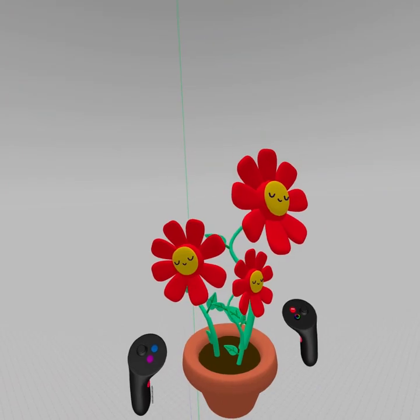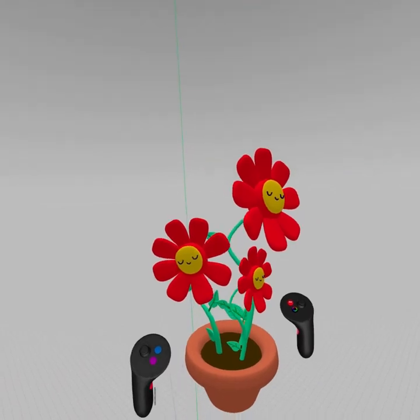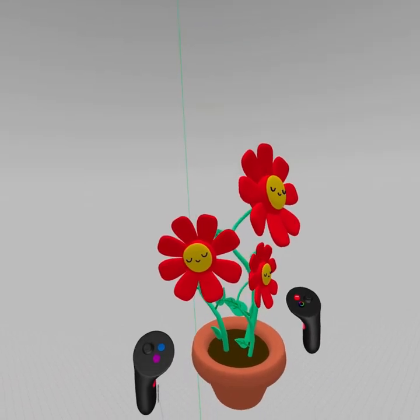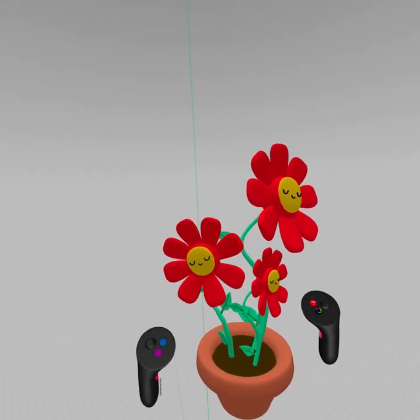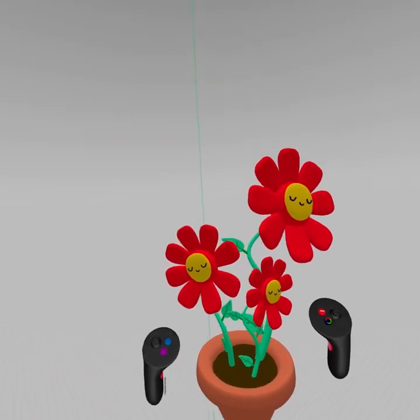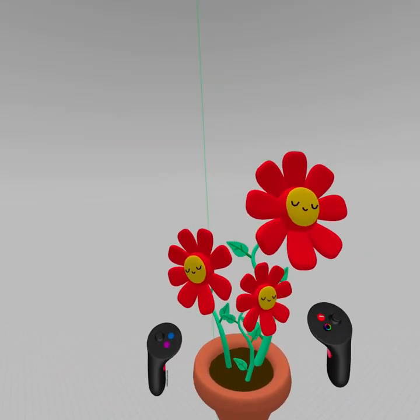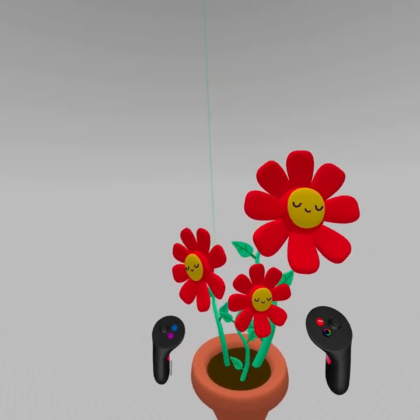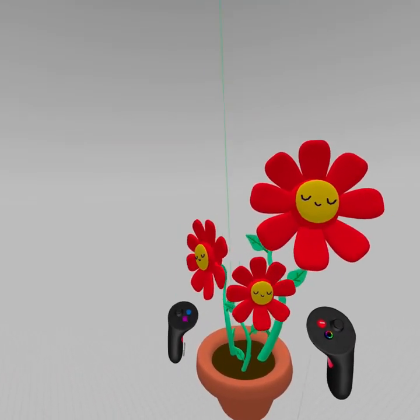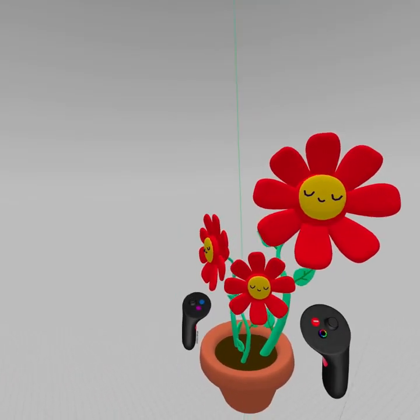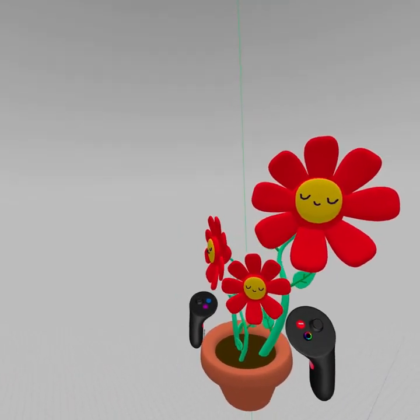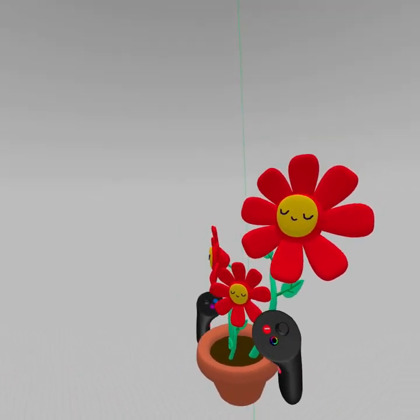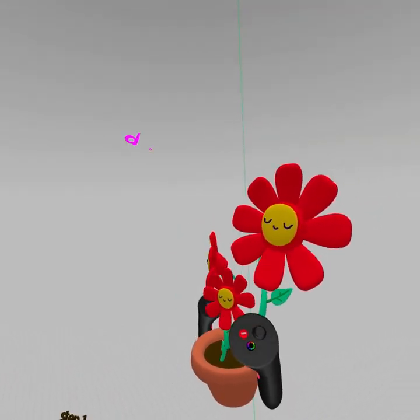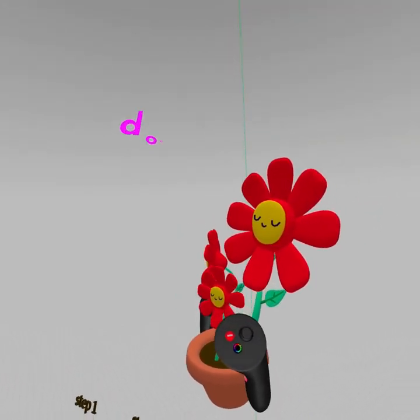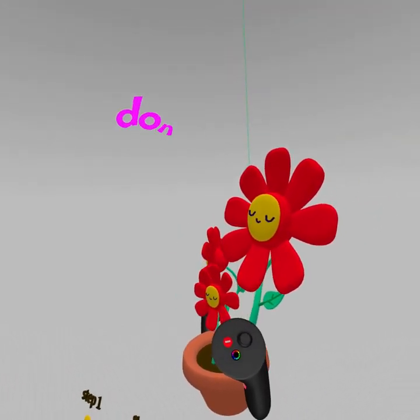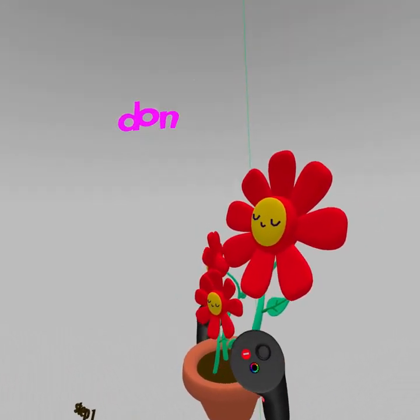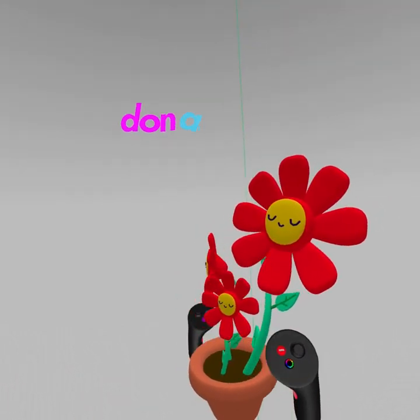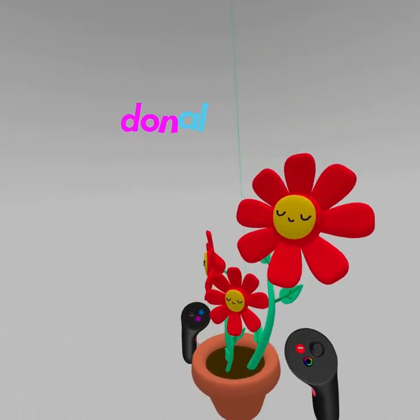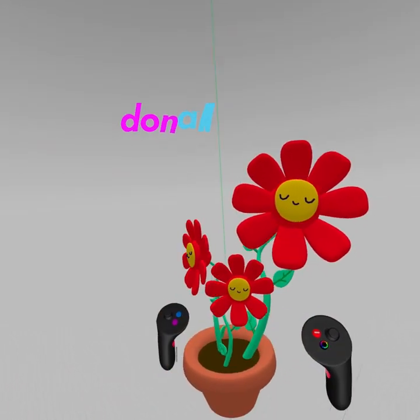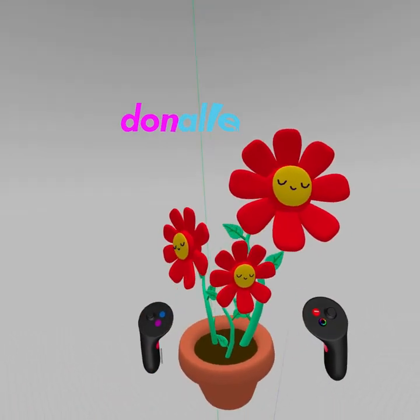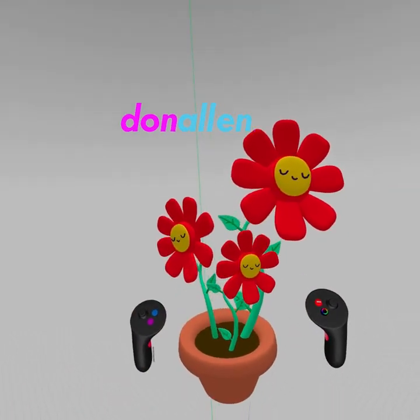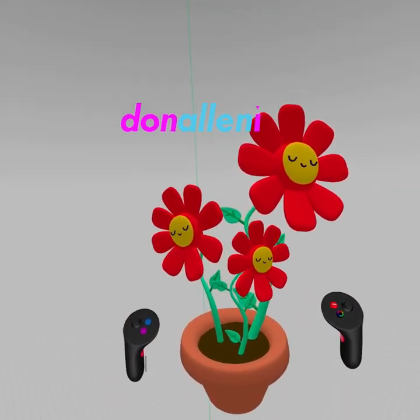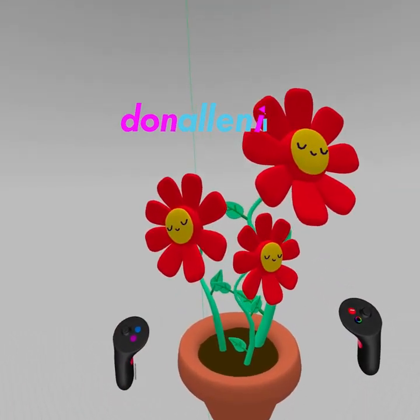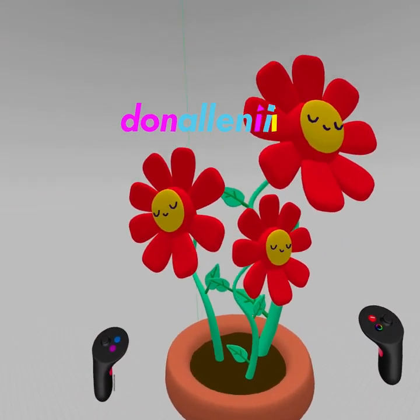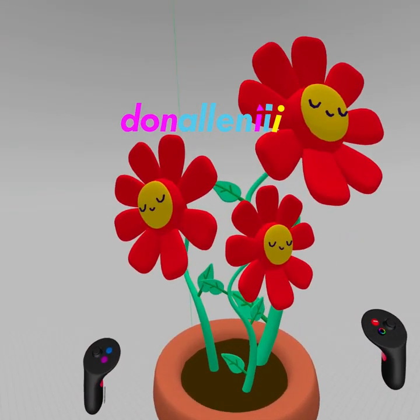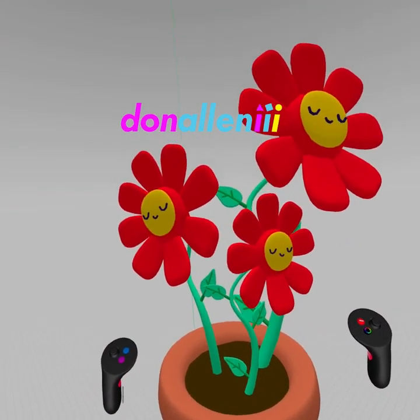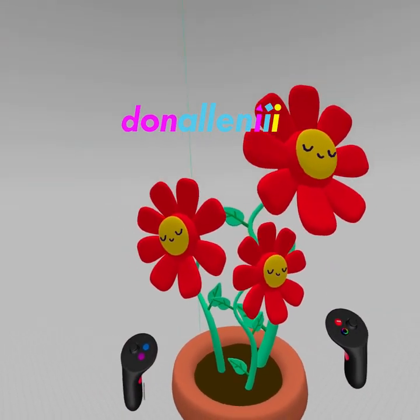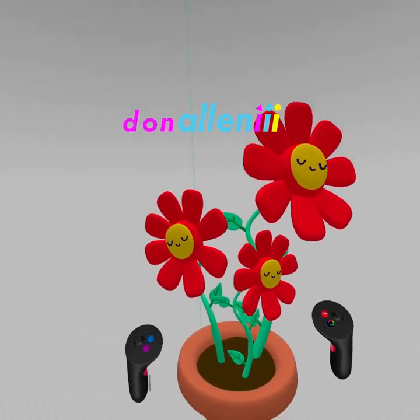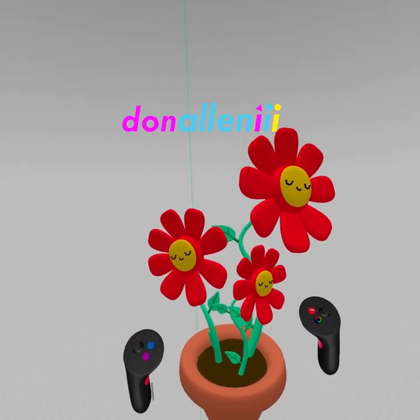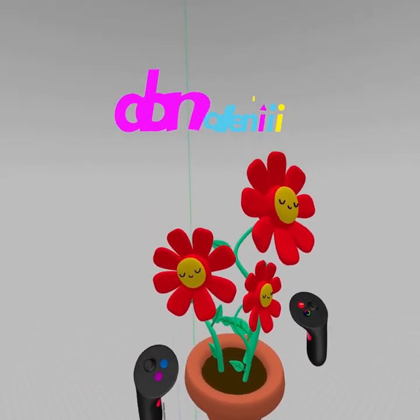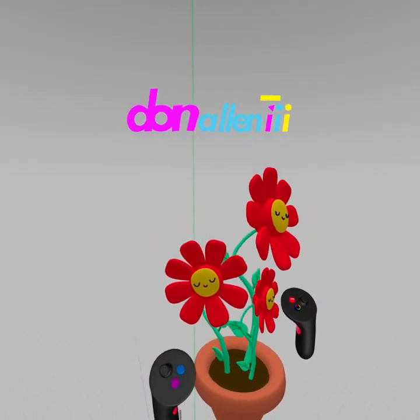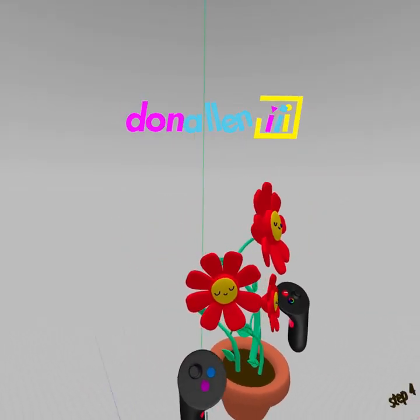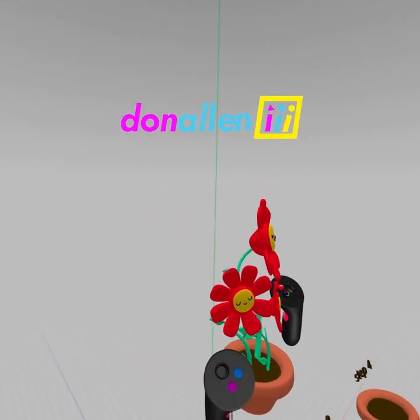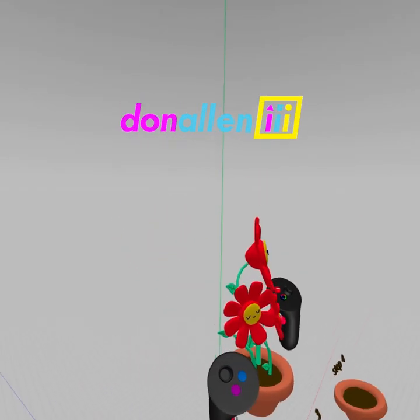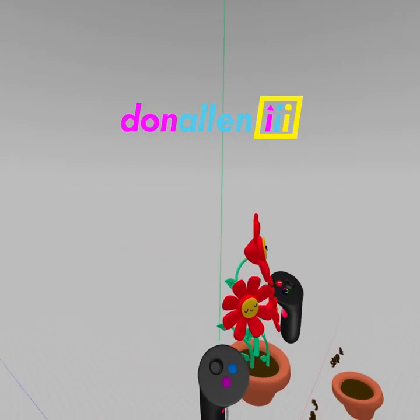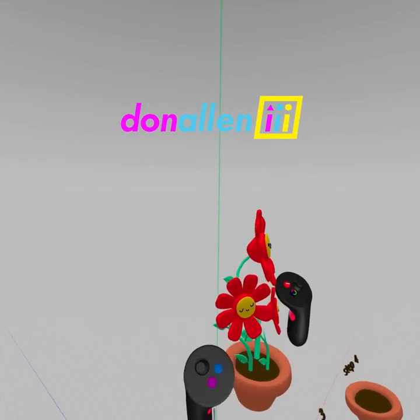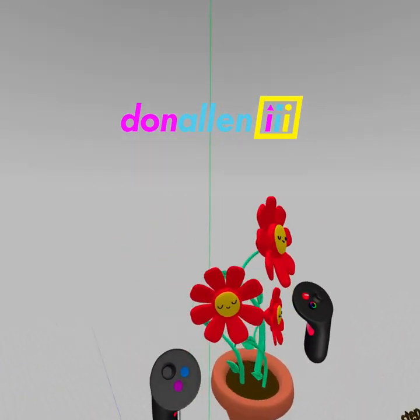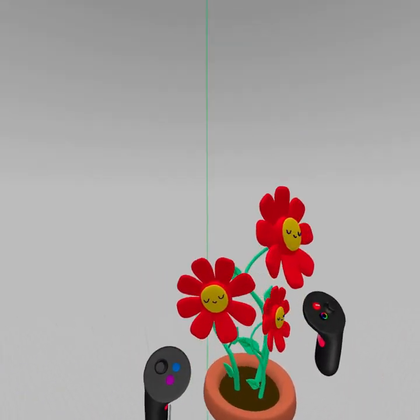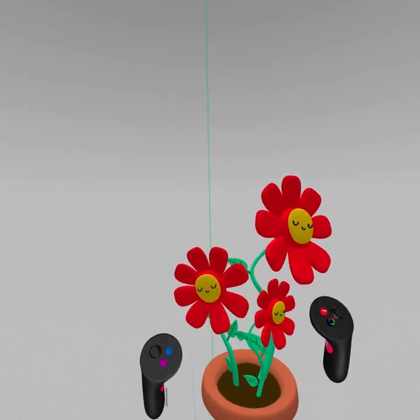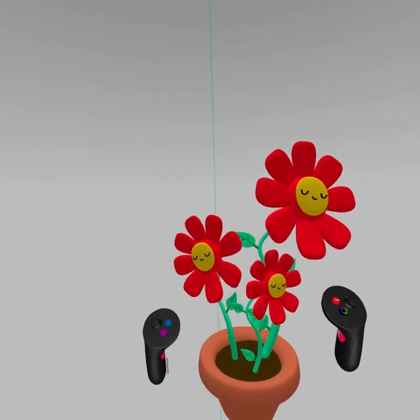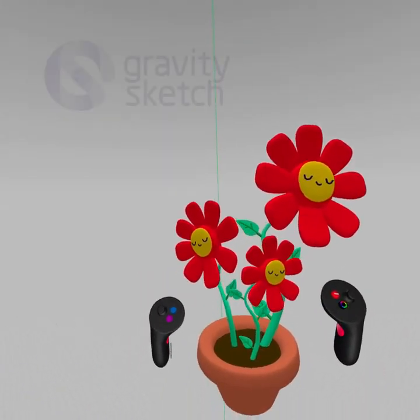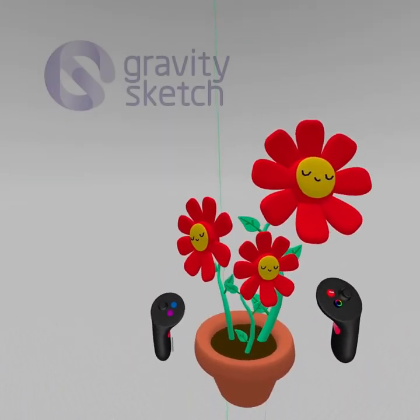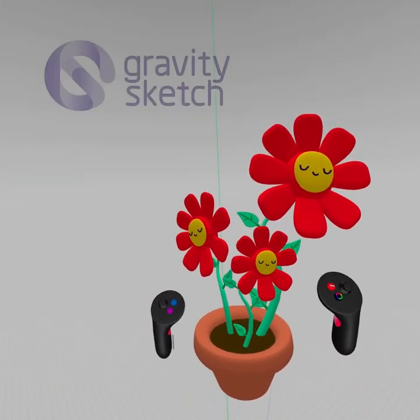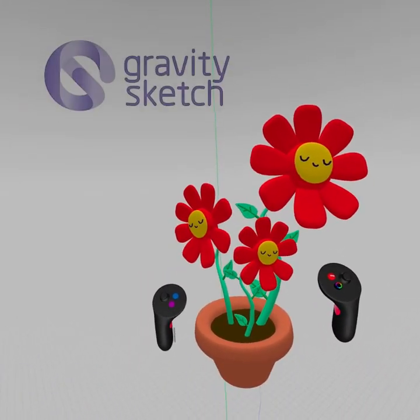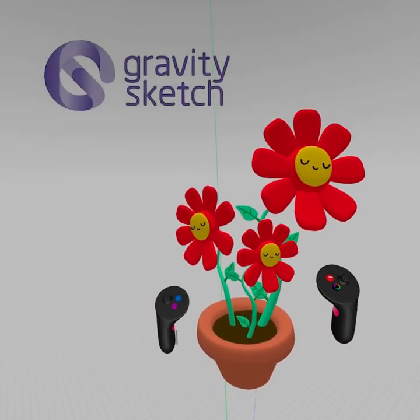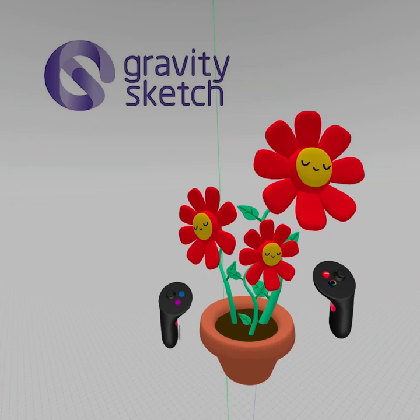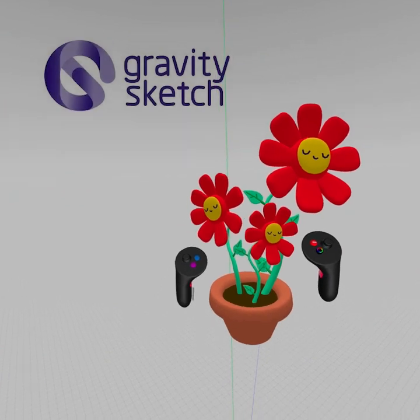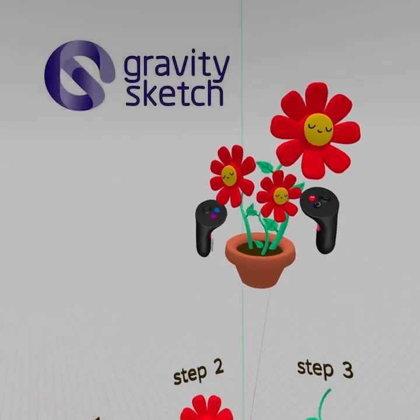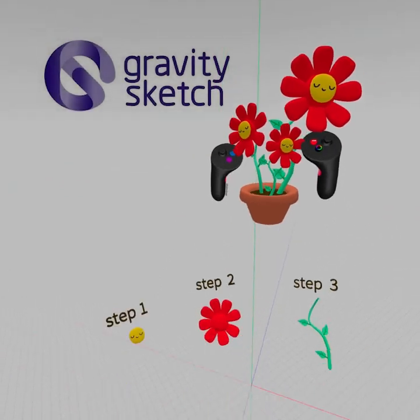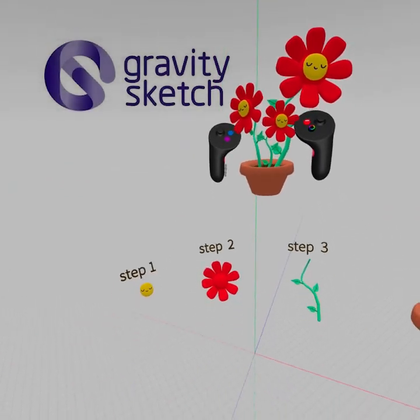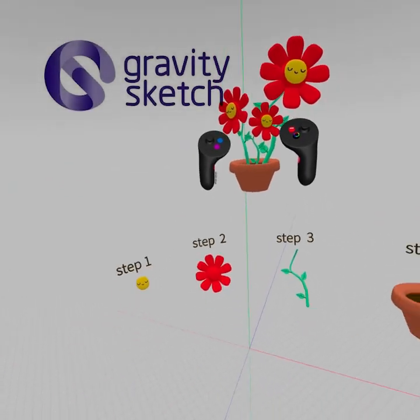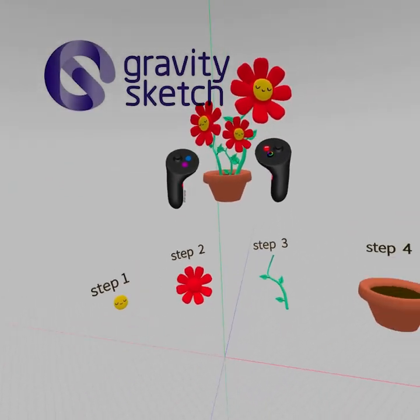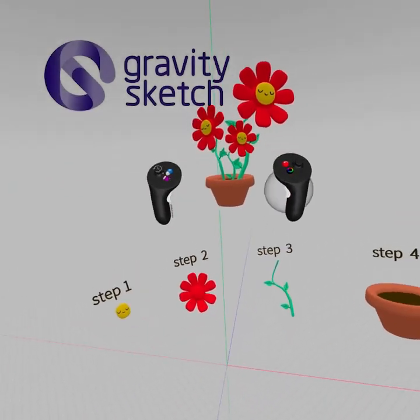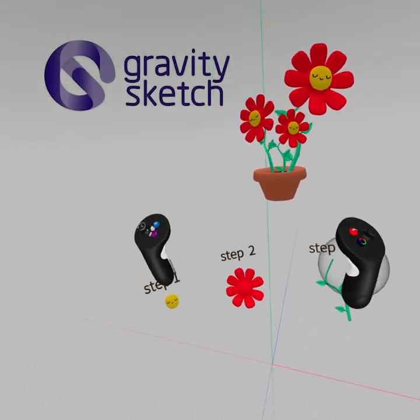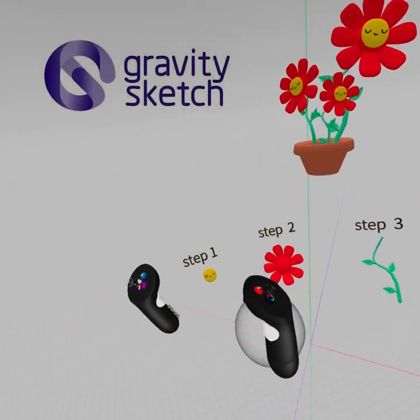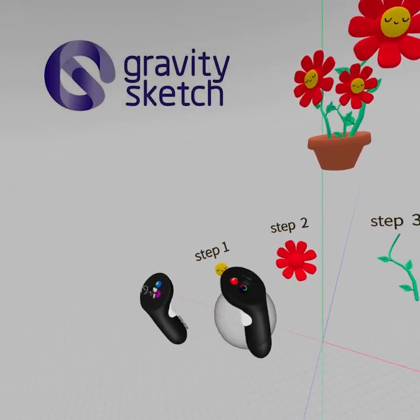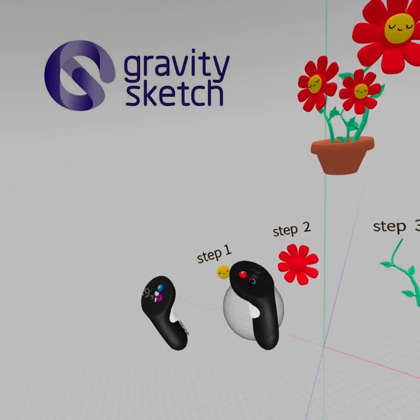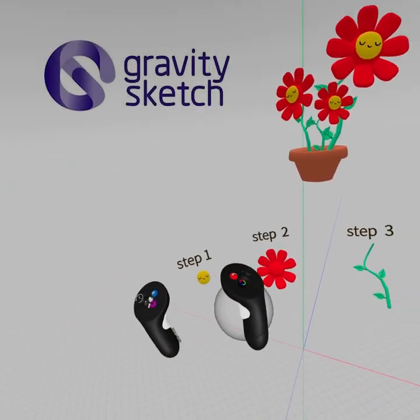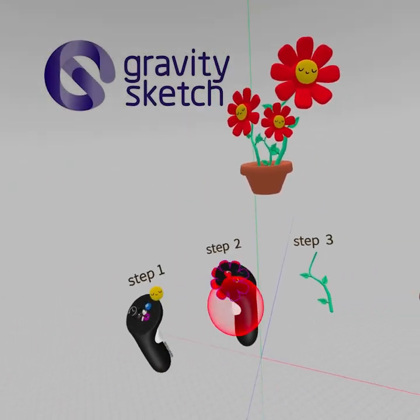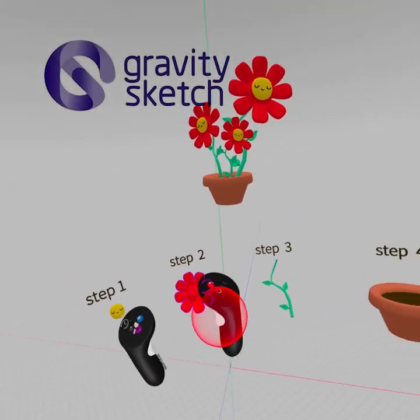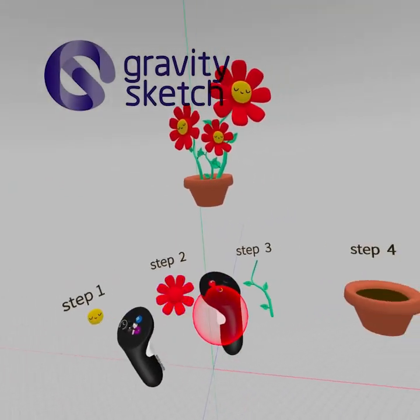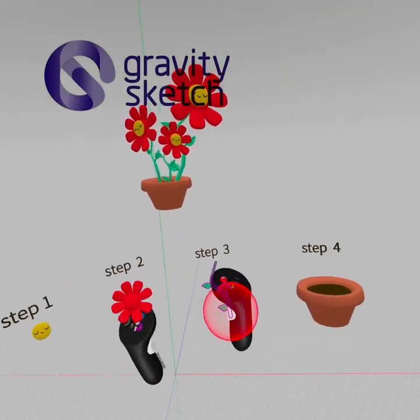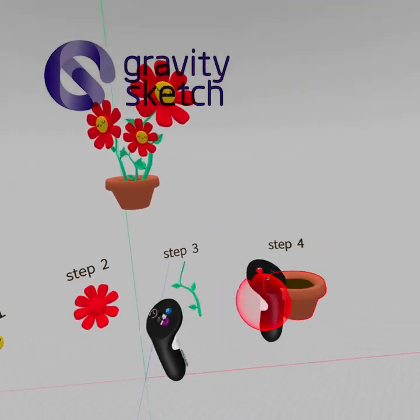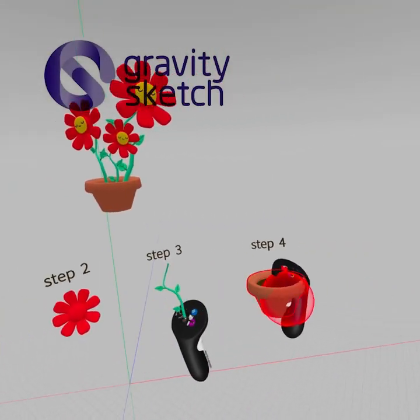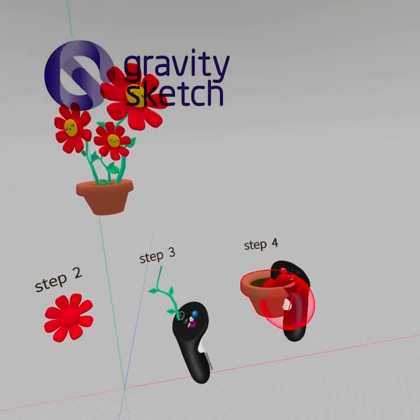Welcome to Creativity with Donny Allen 3rd live. Today I'm going to show you how to sculpt this inside of Gravity Sketch in just four easy steps.